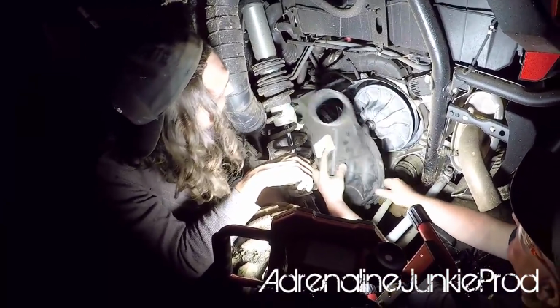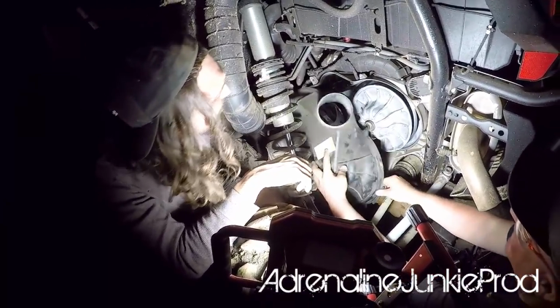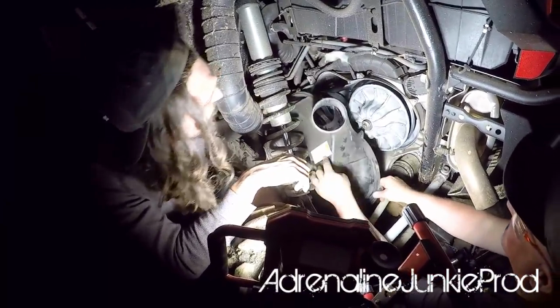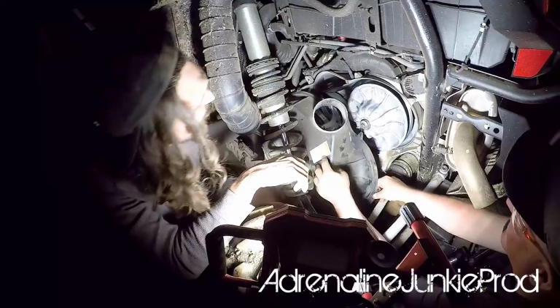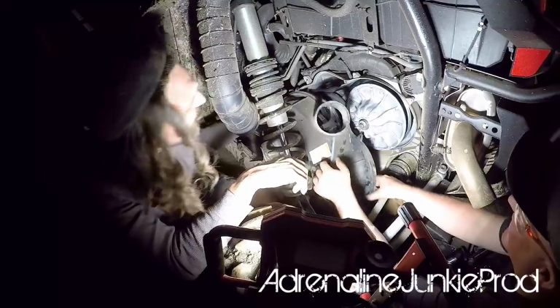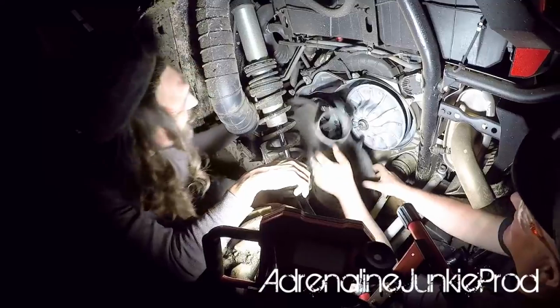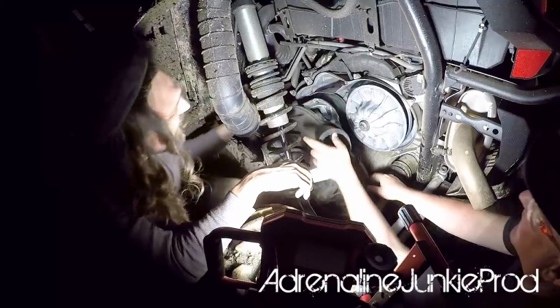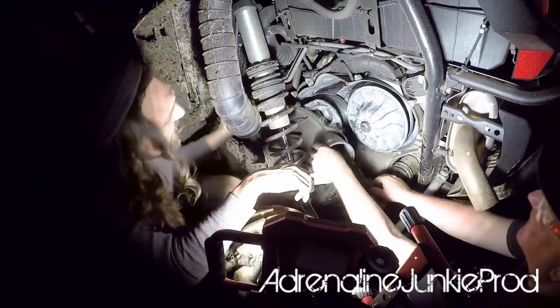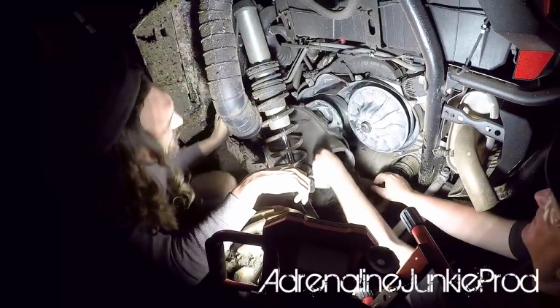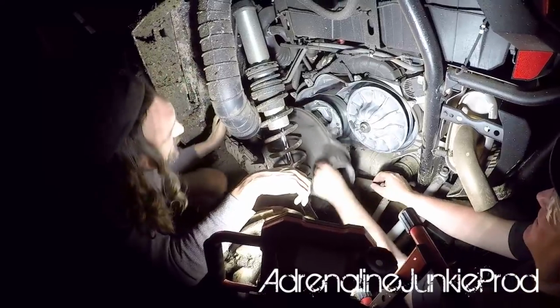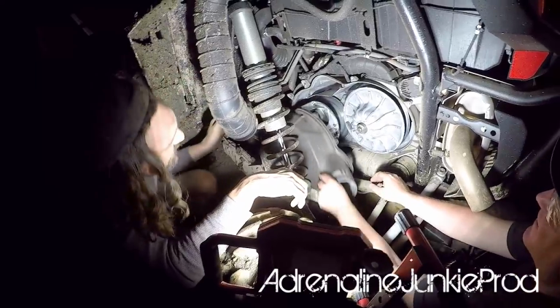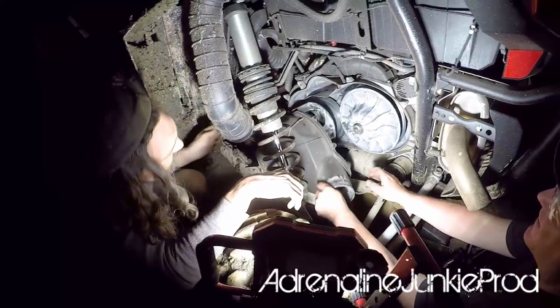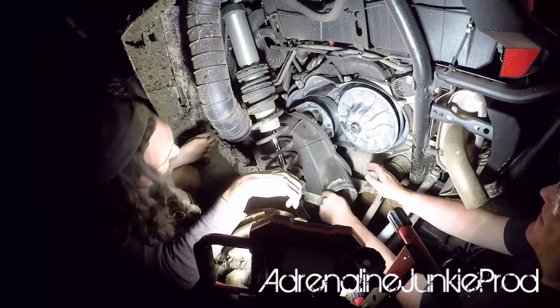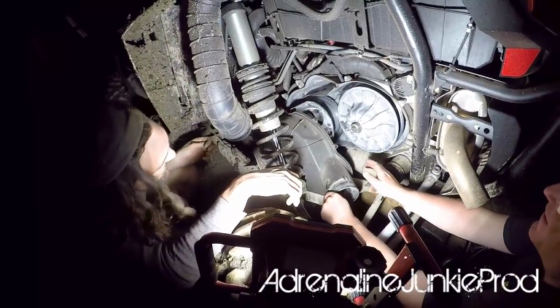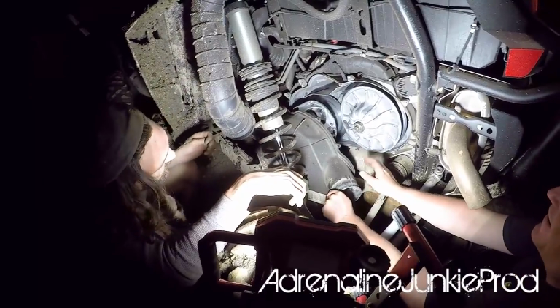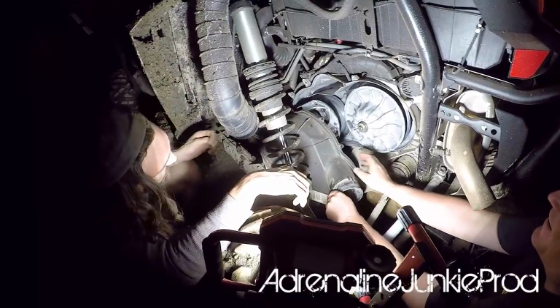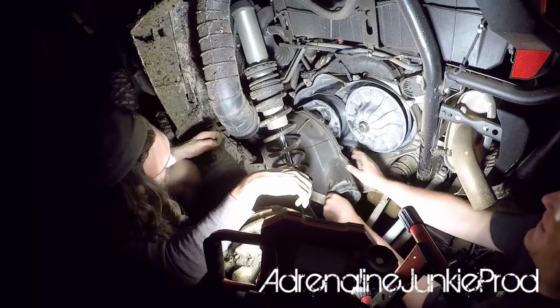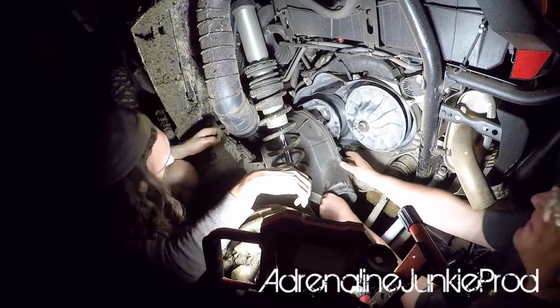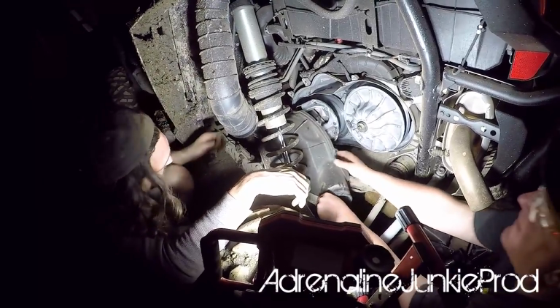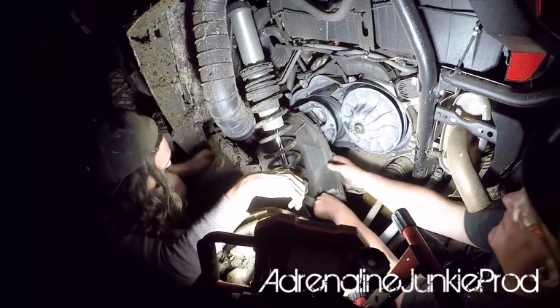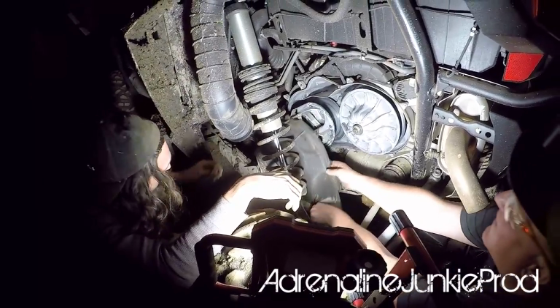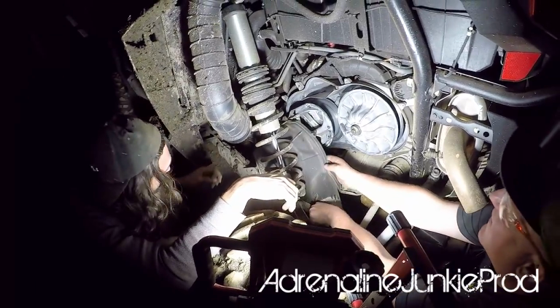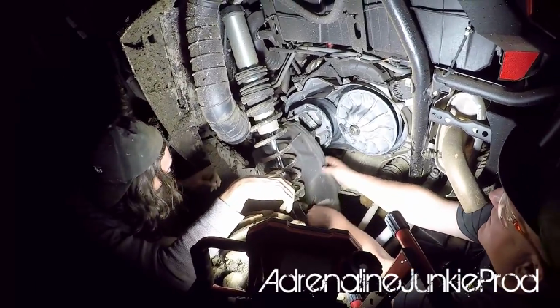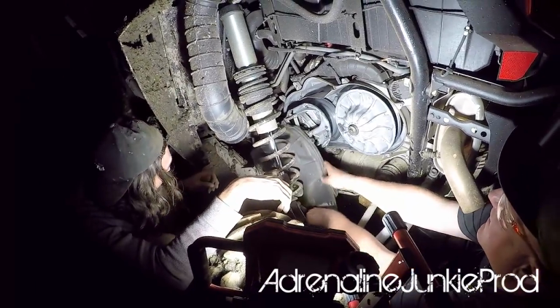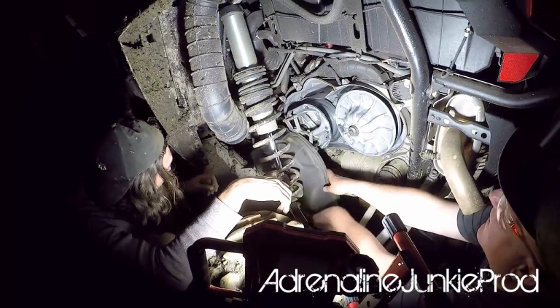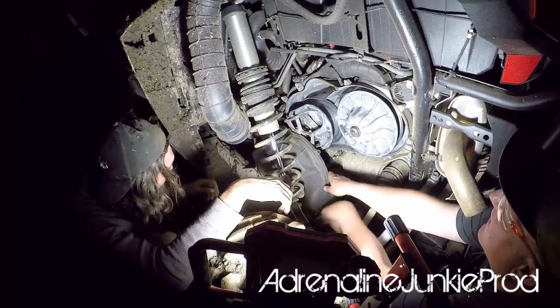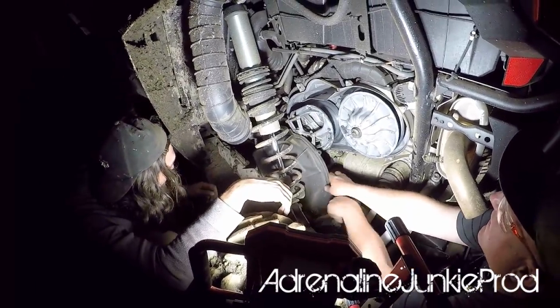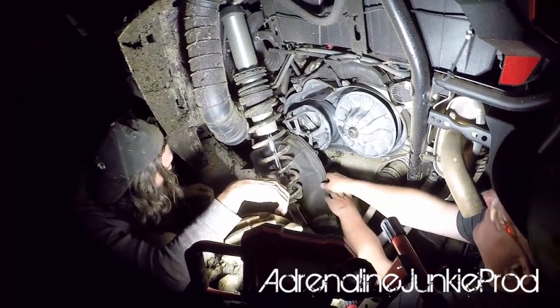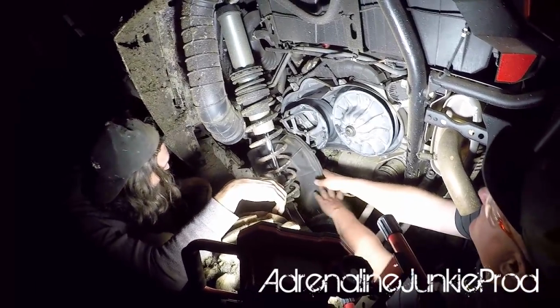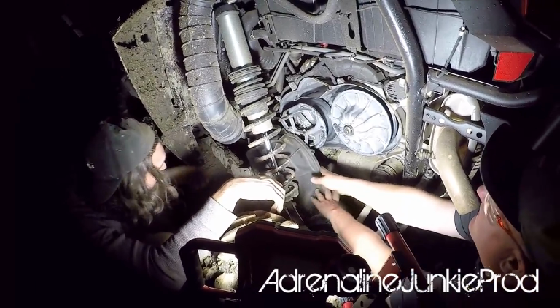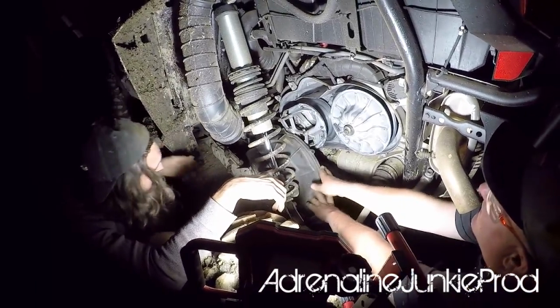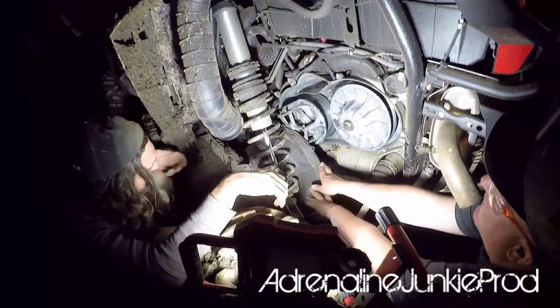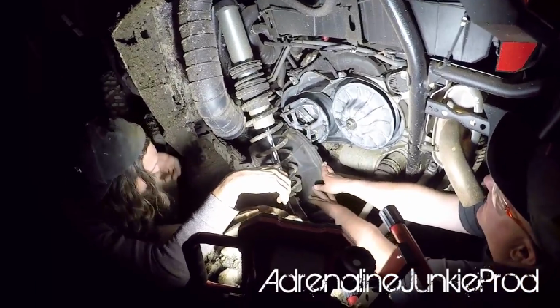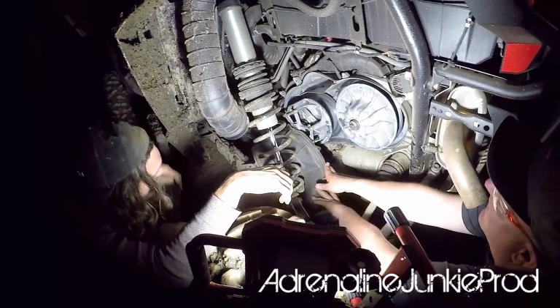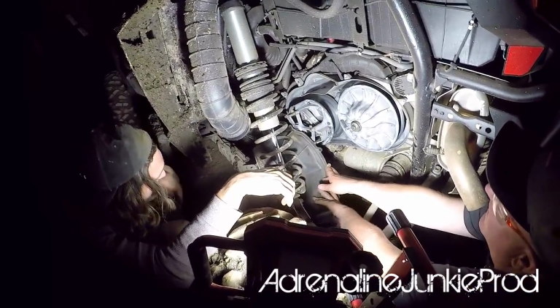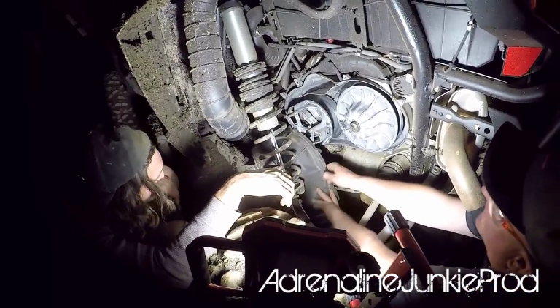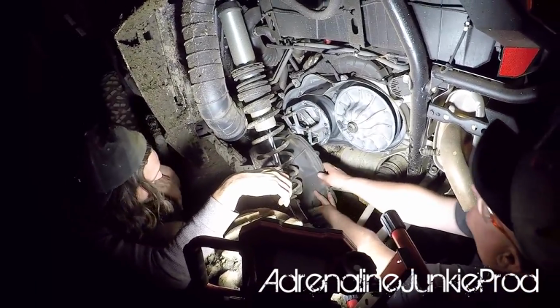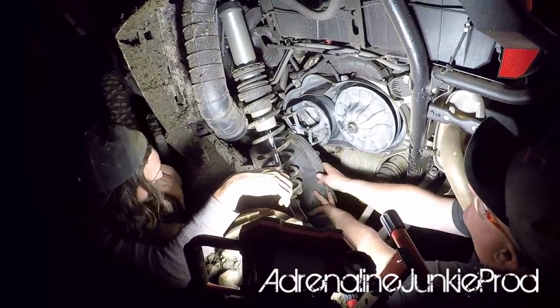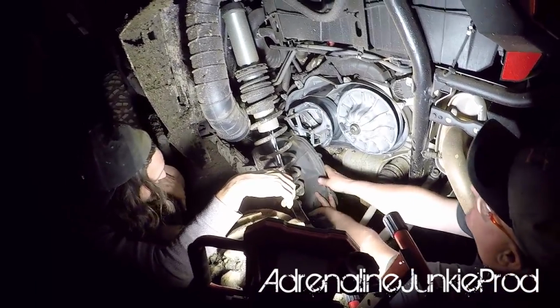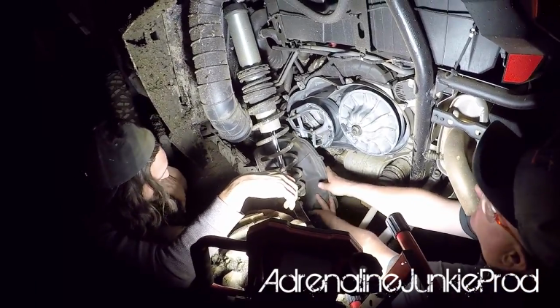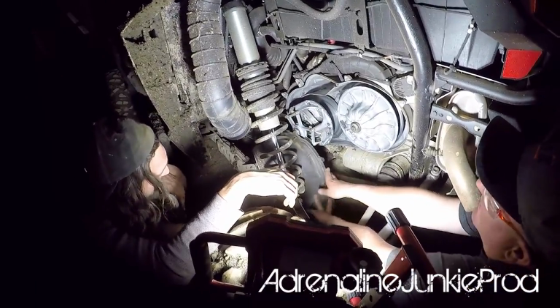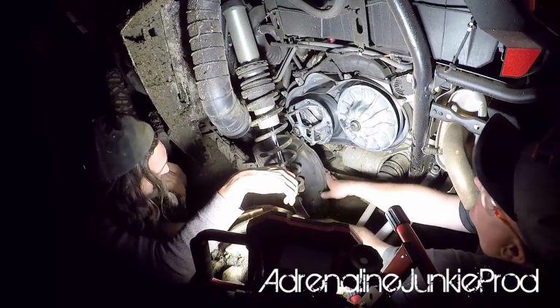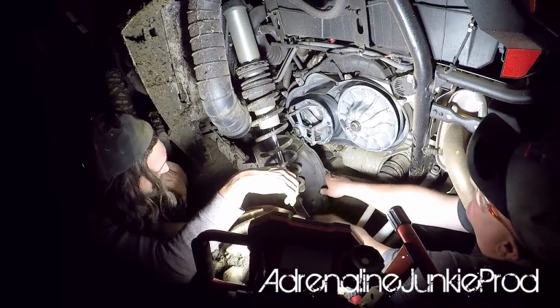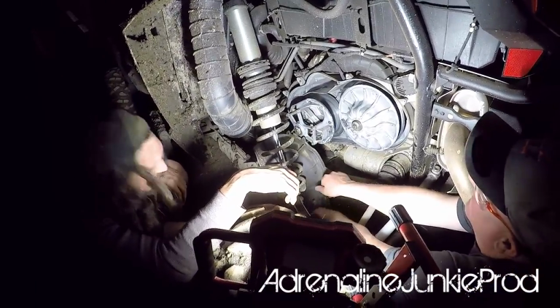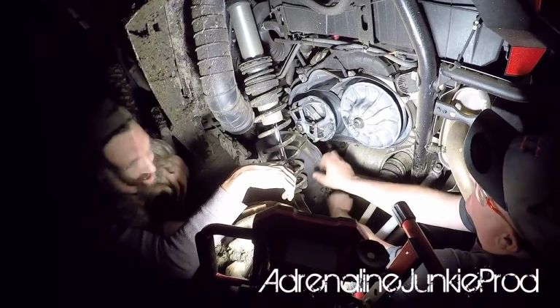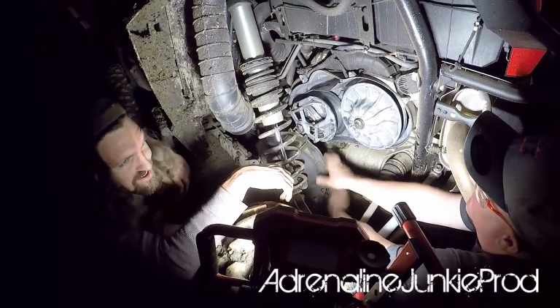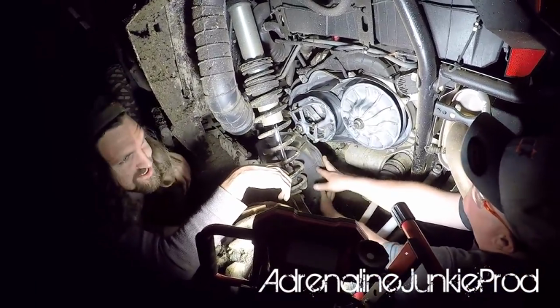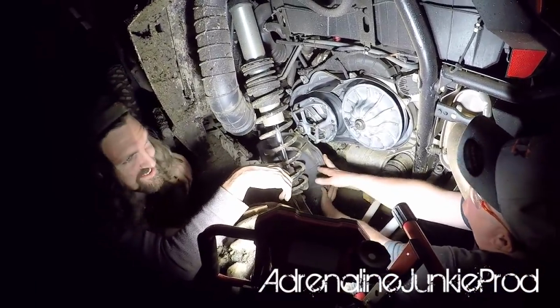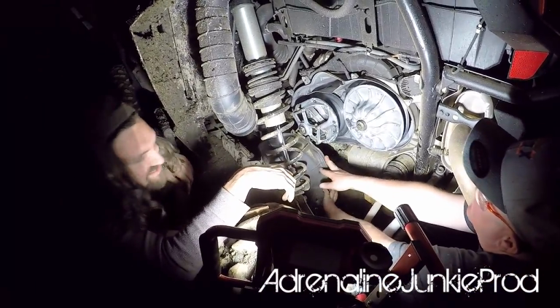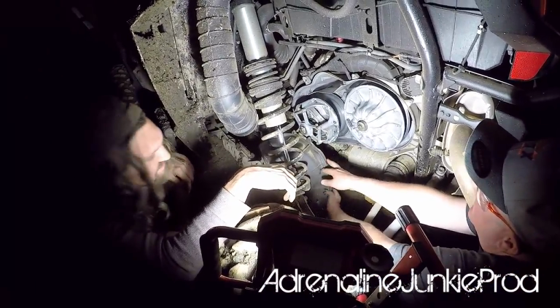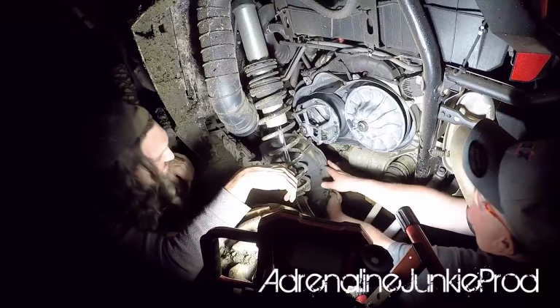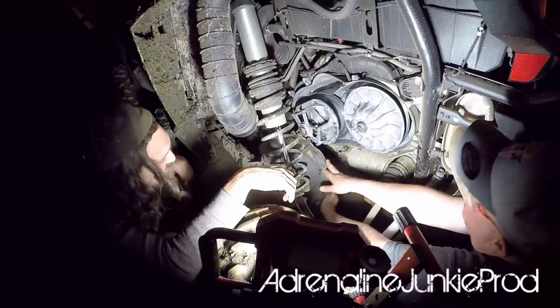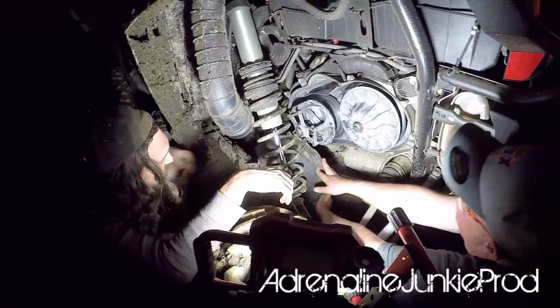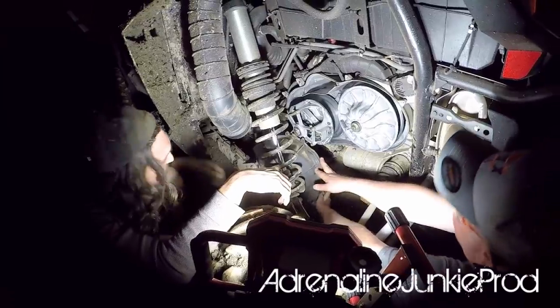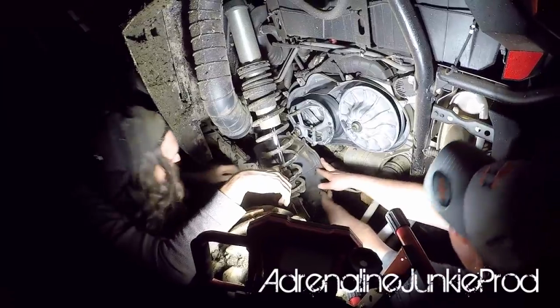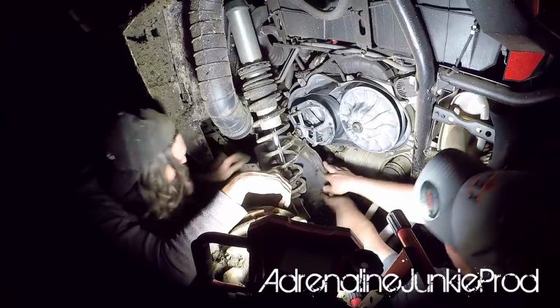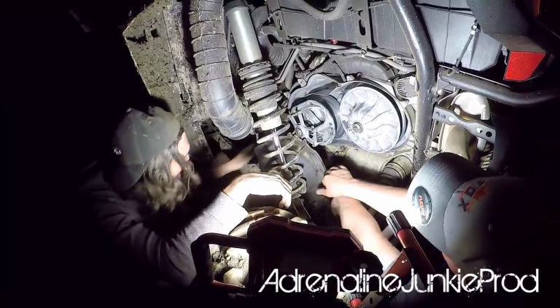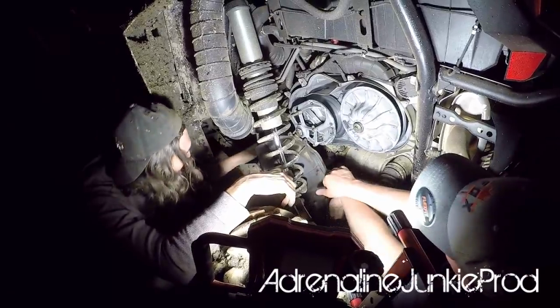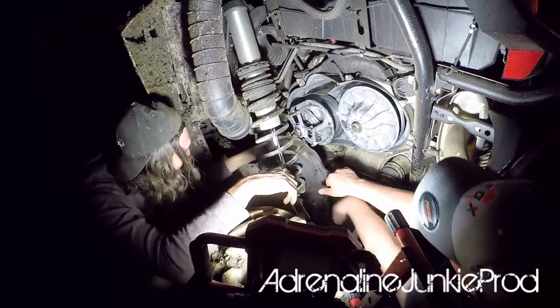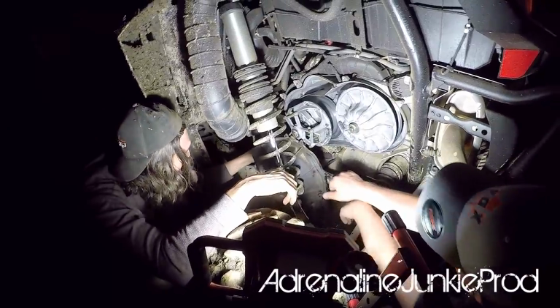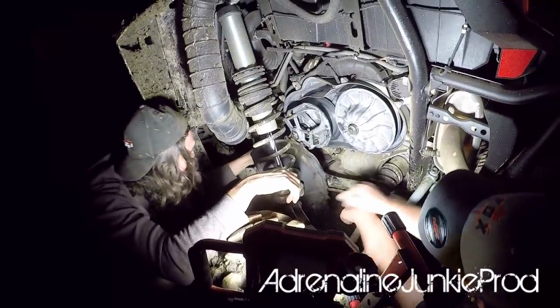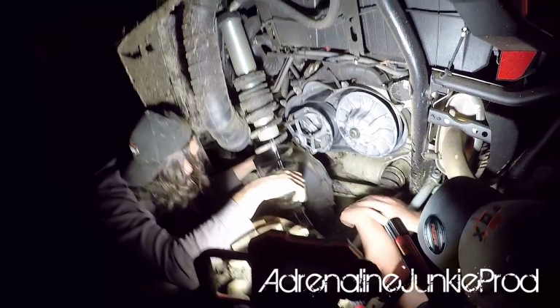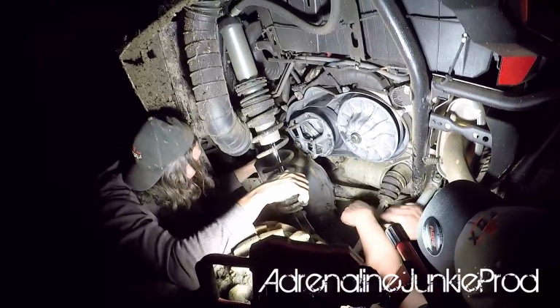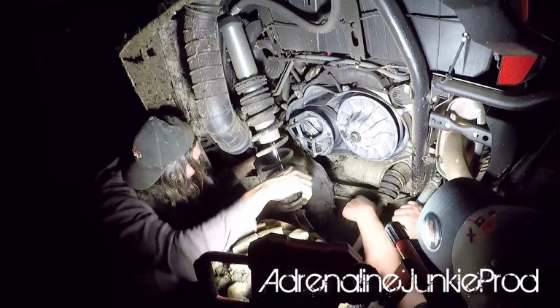You're going to need to grab the L-shaped threaded tool from your Polaris tool kit that came with your machine.